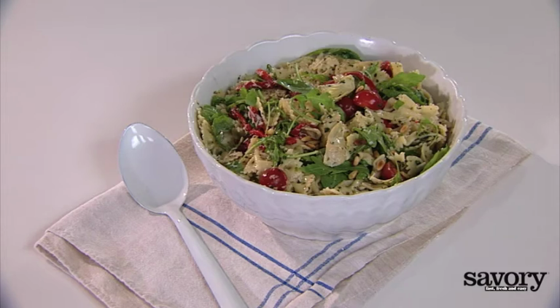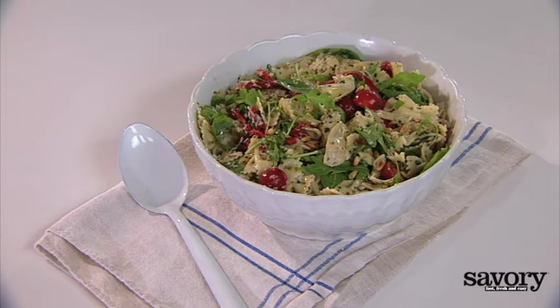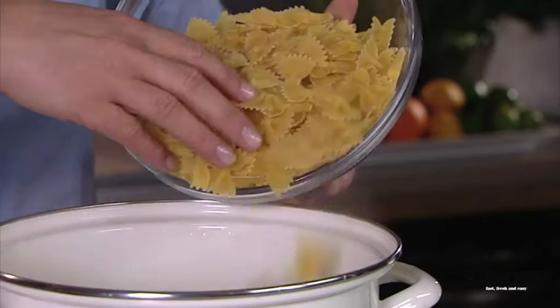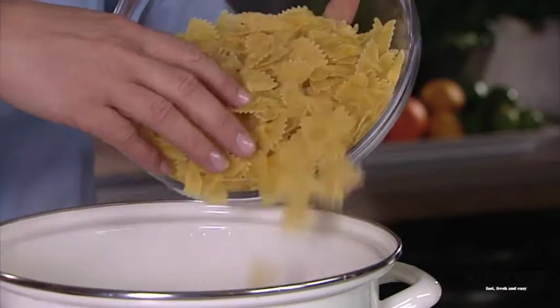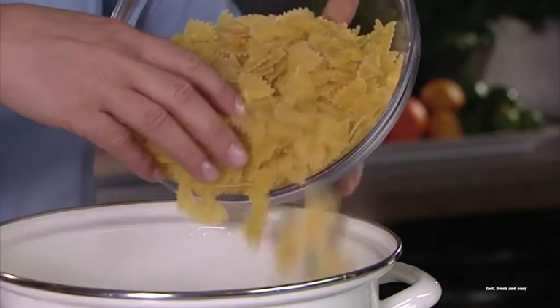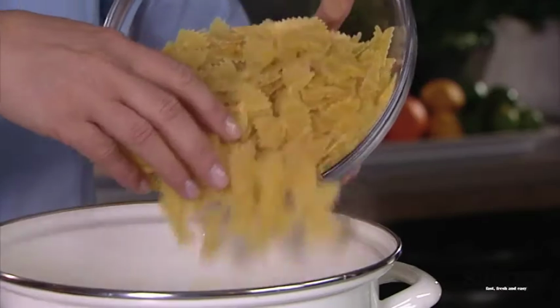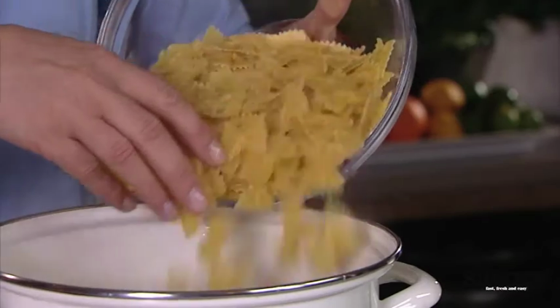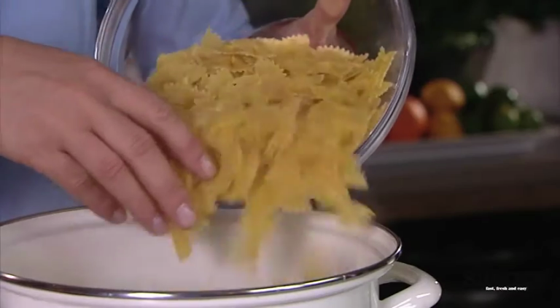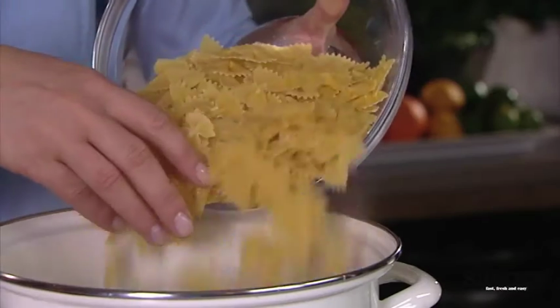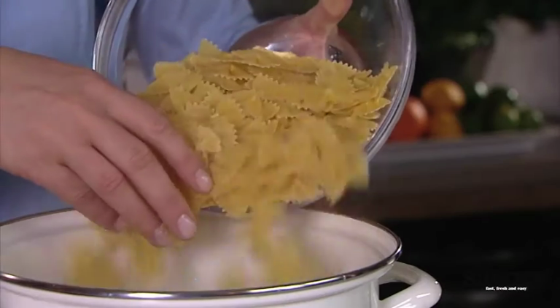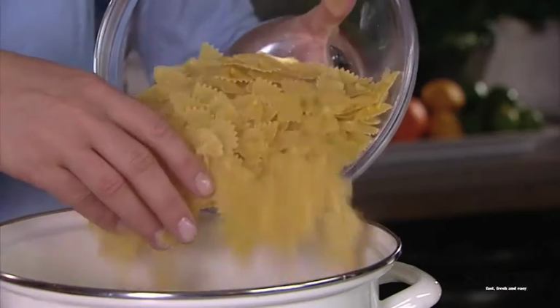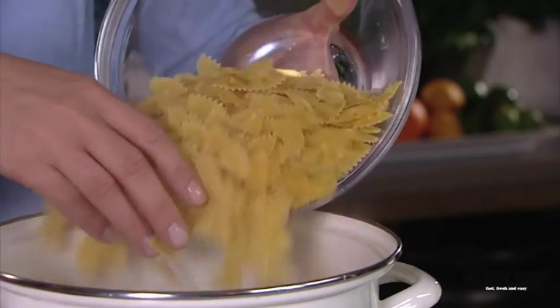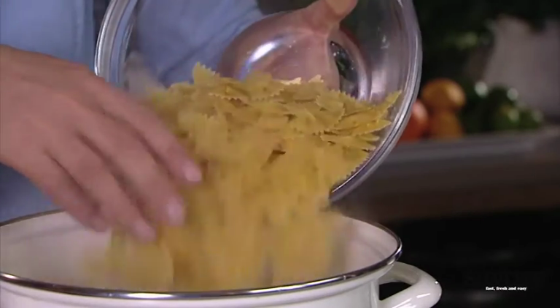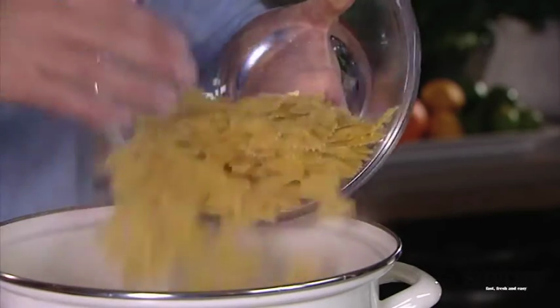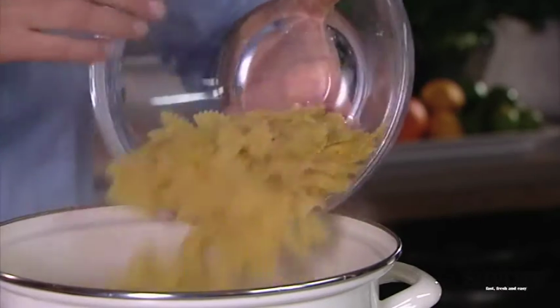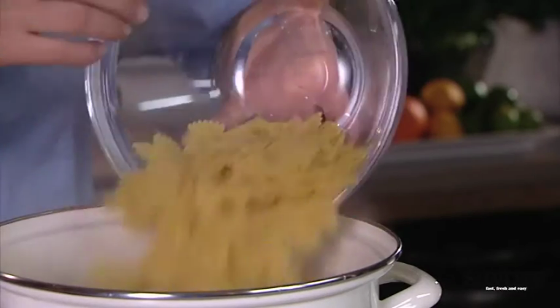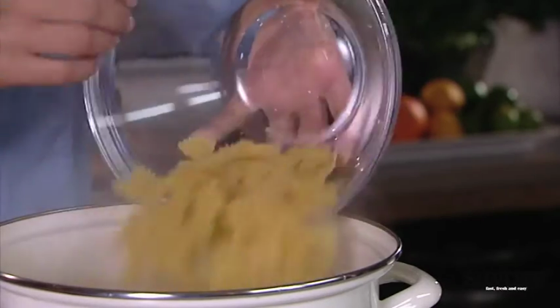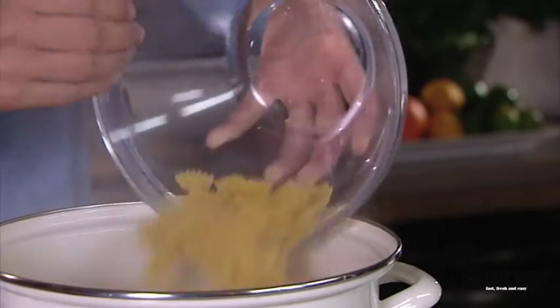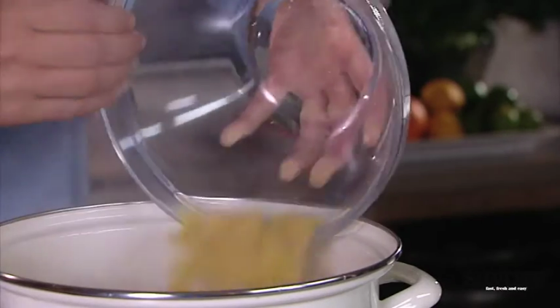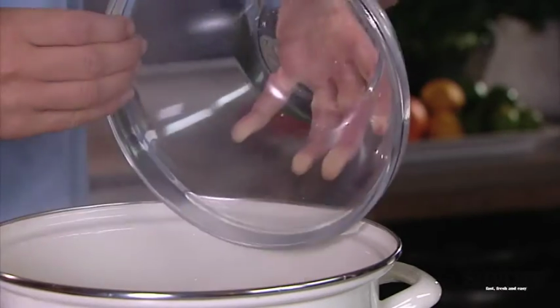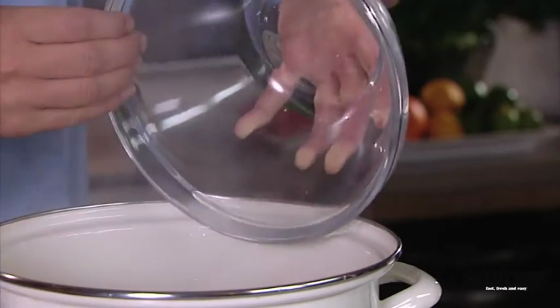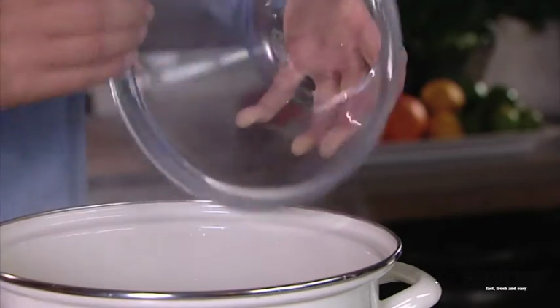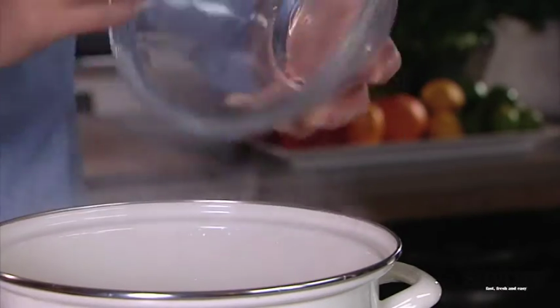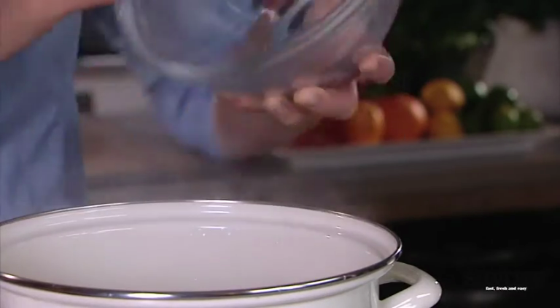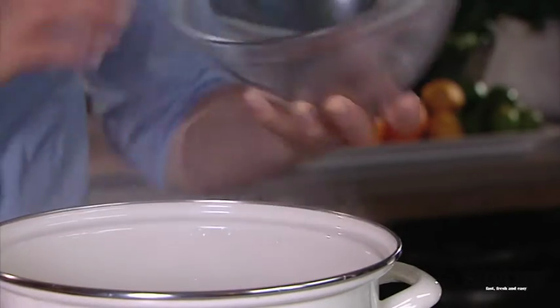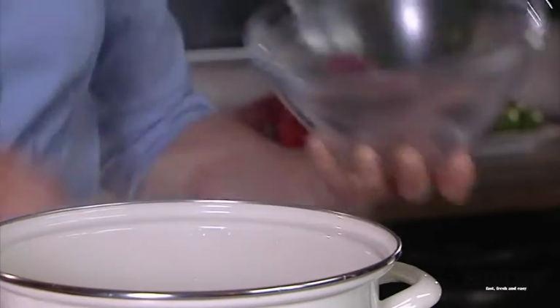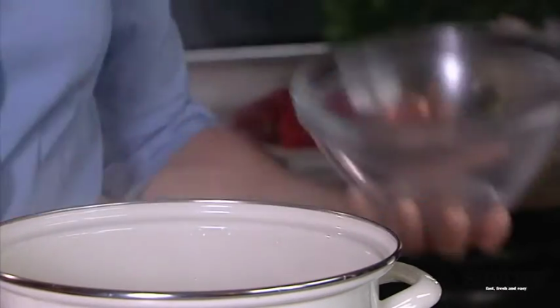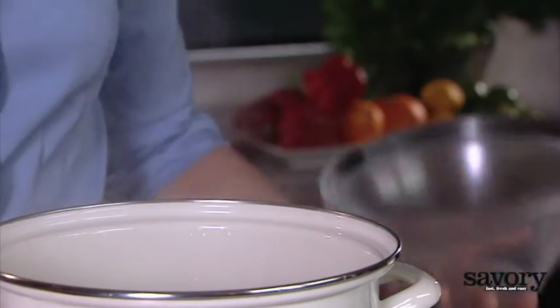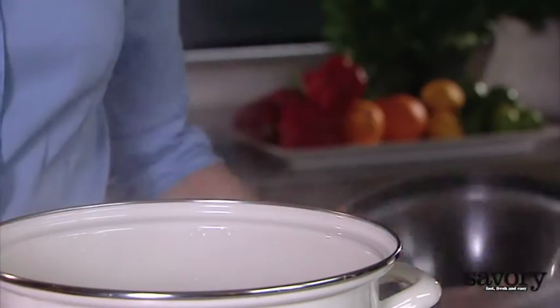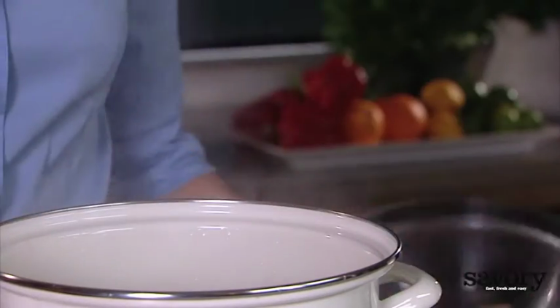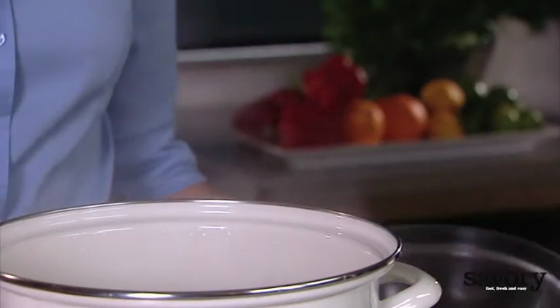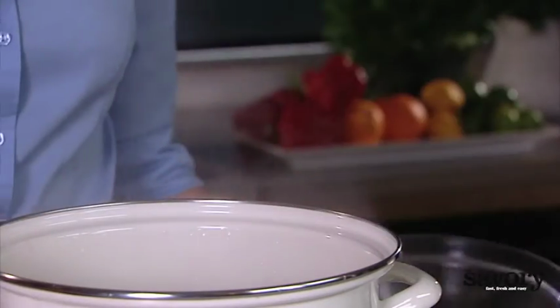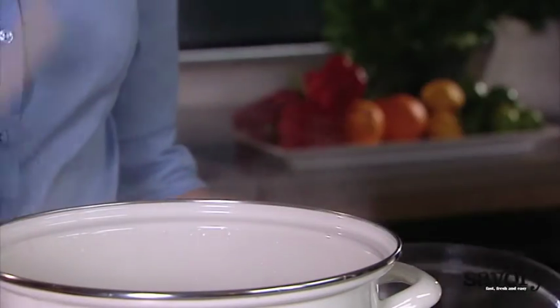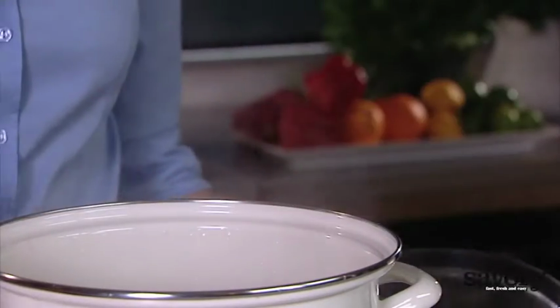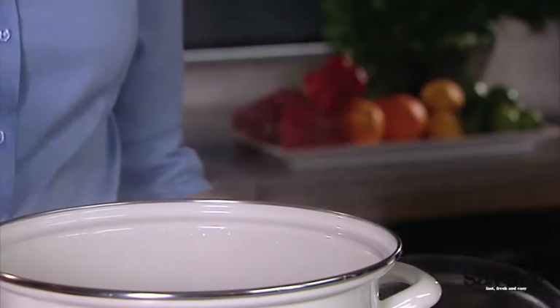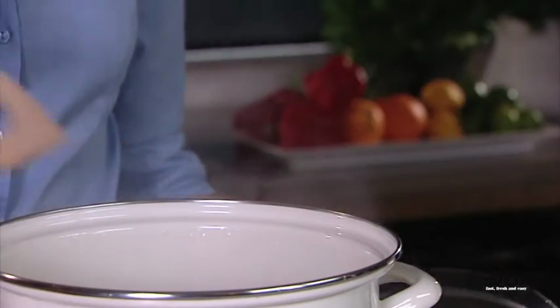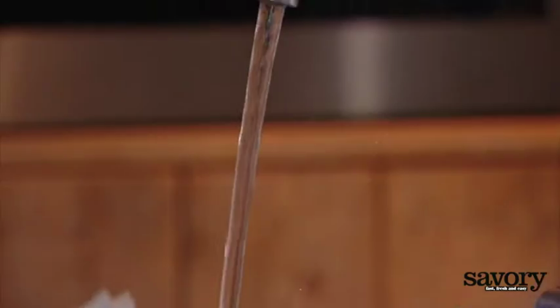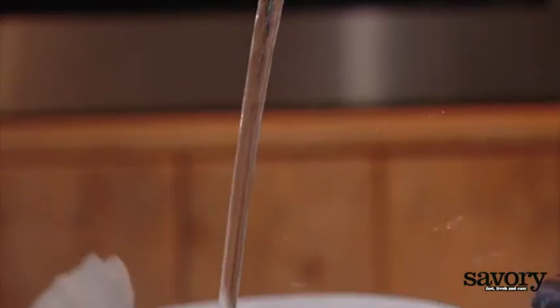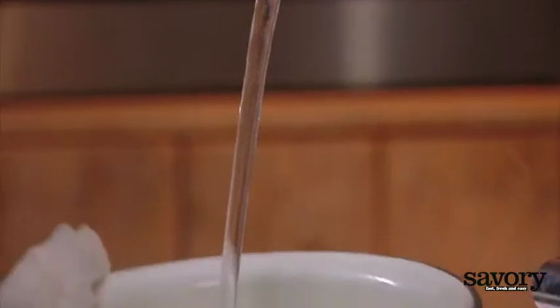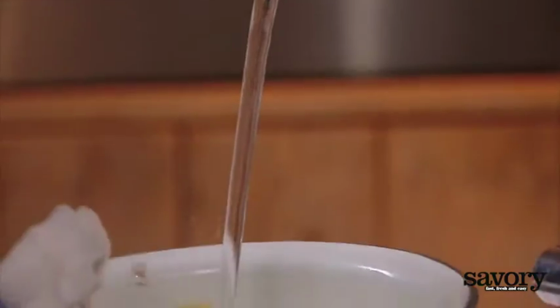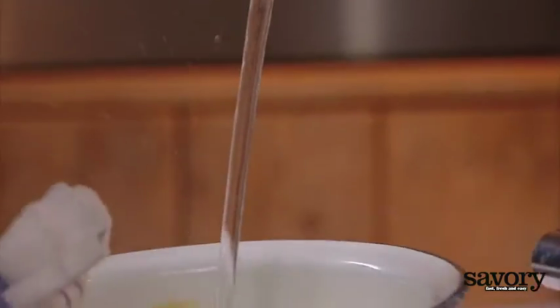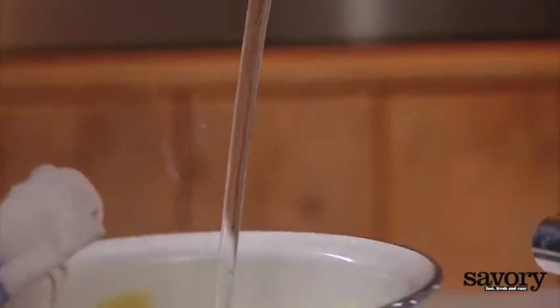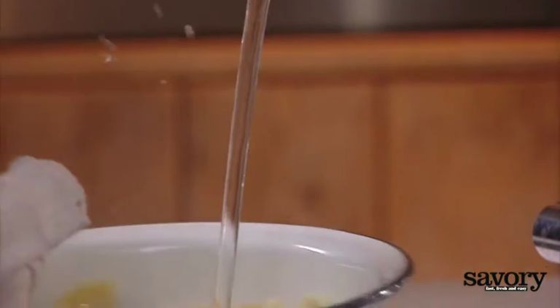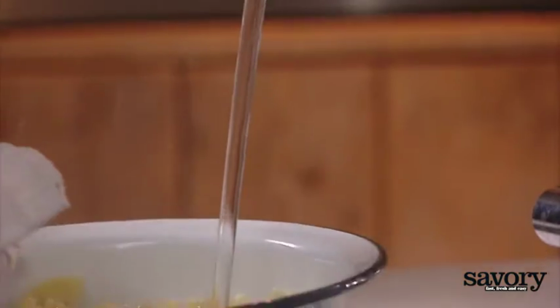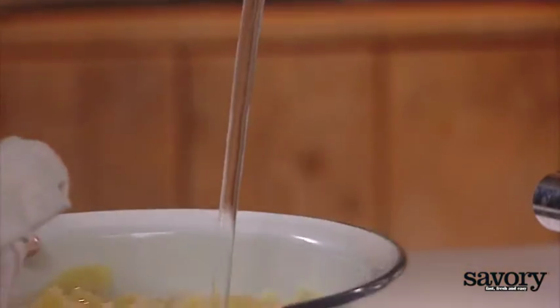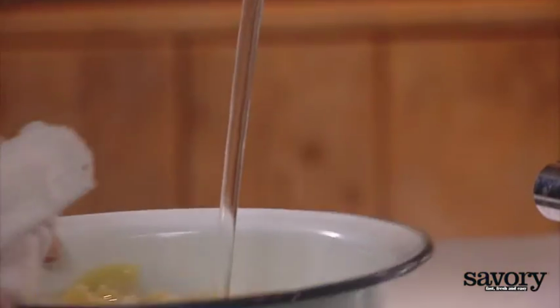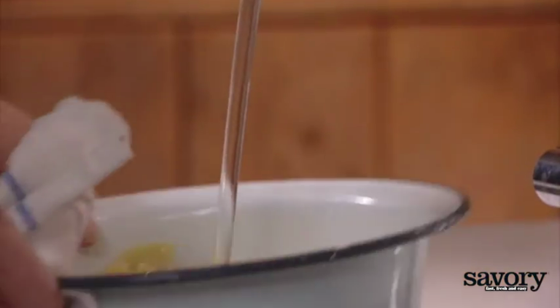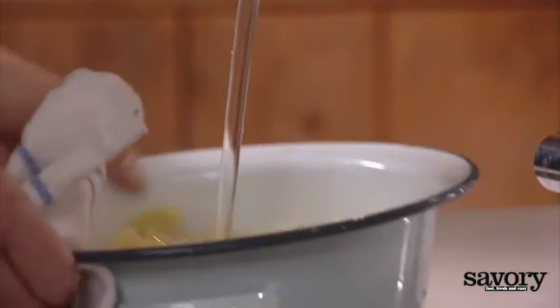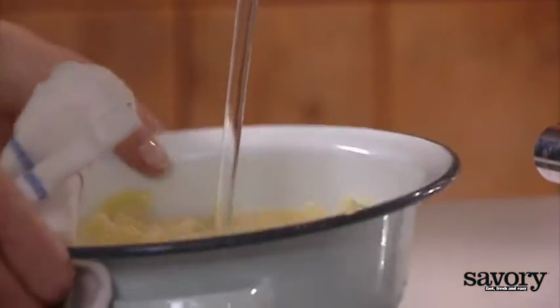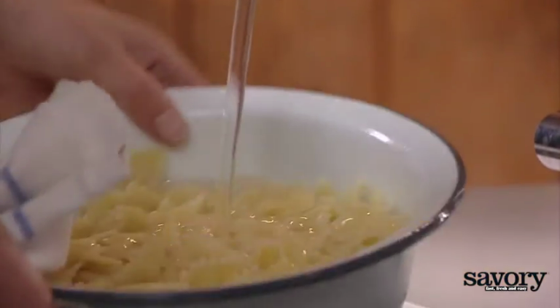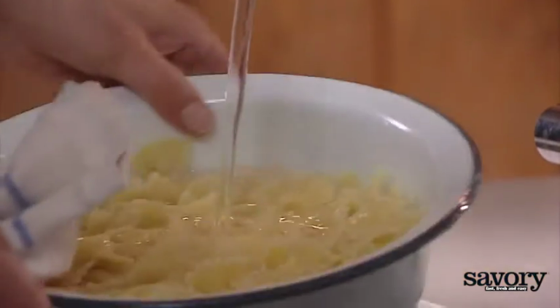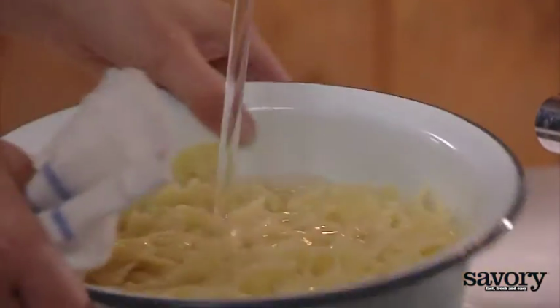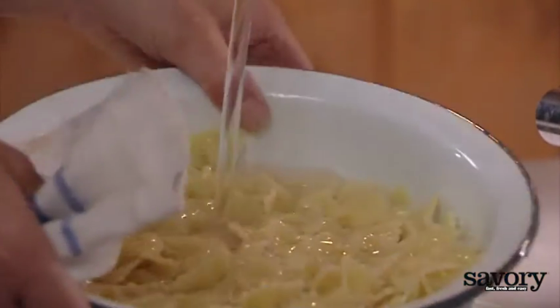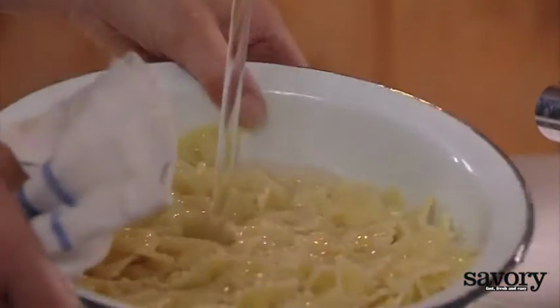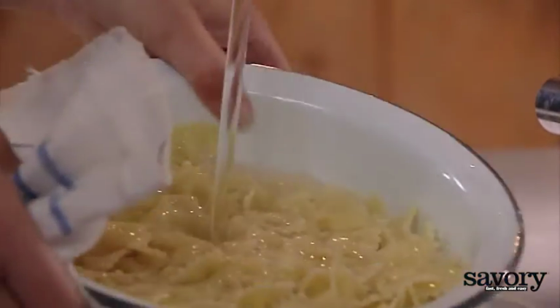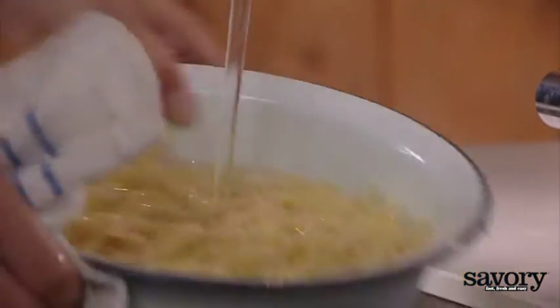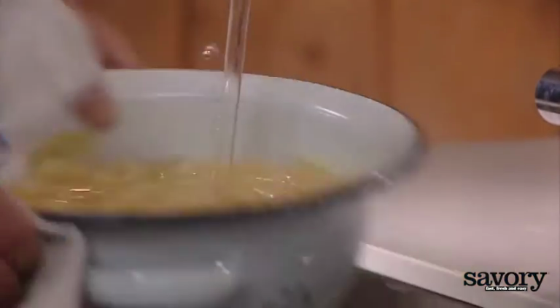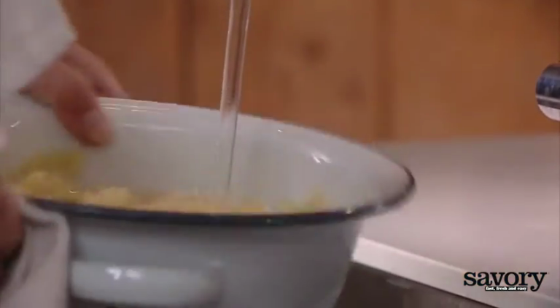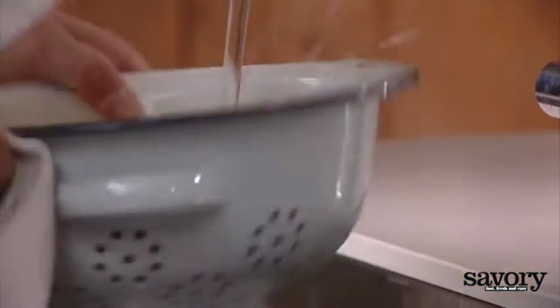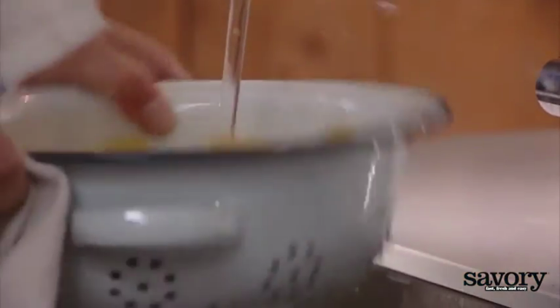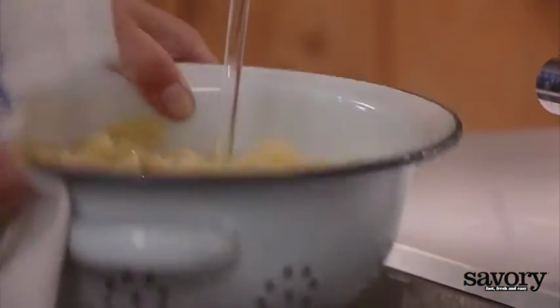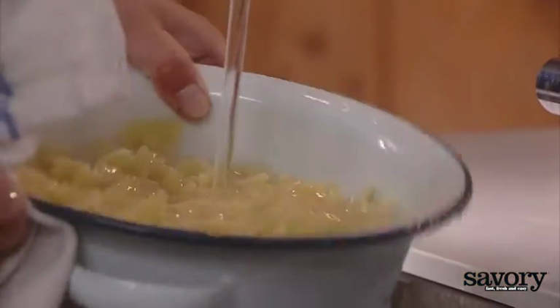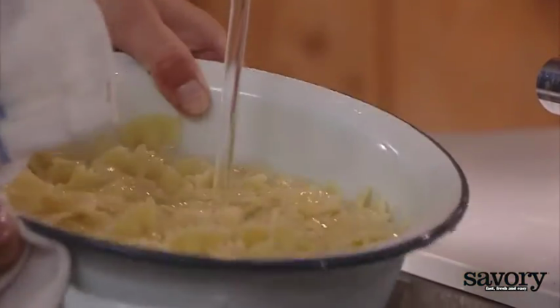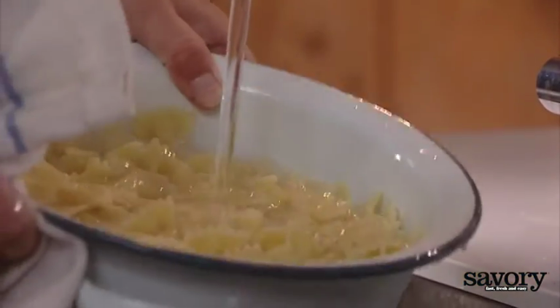Prepare the pasta according to the package directions. Drain and rinse under cool running water.